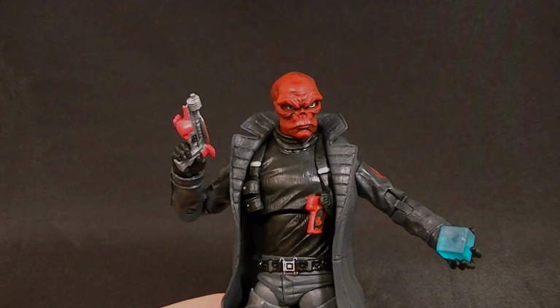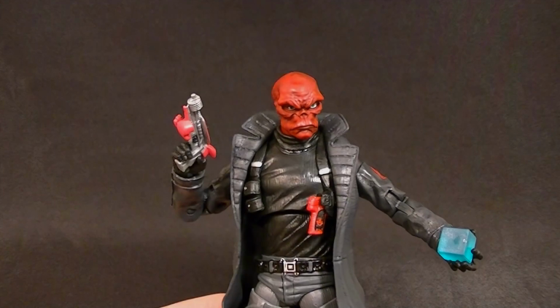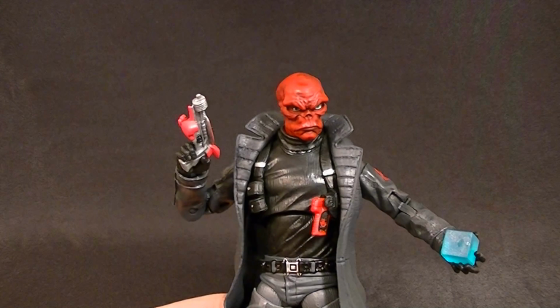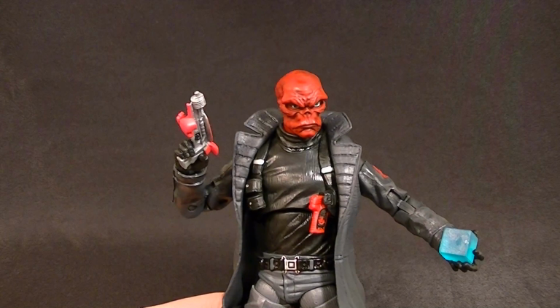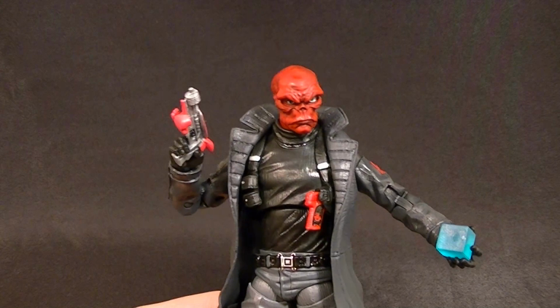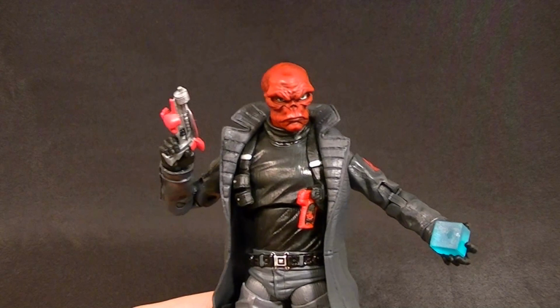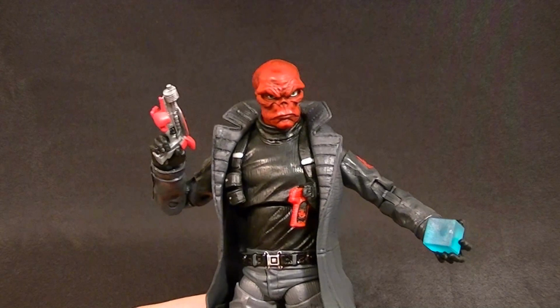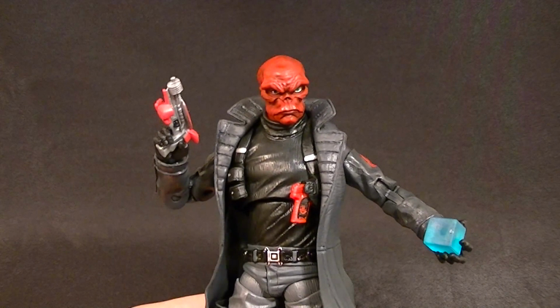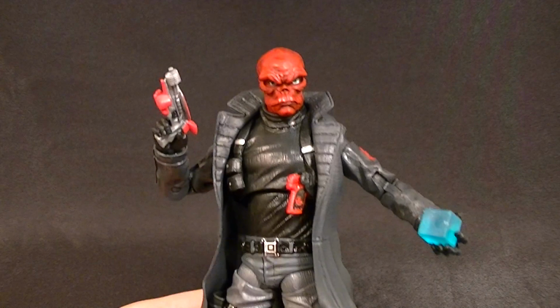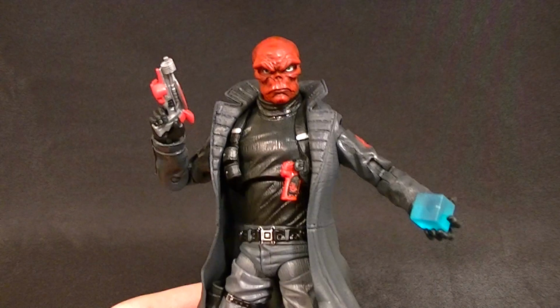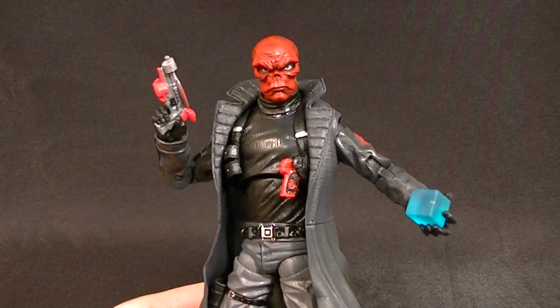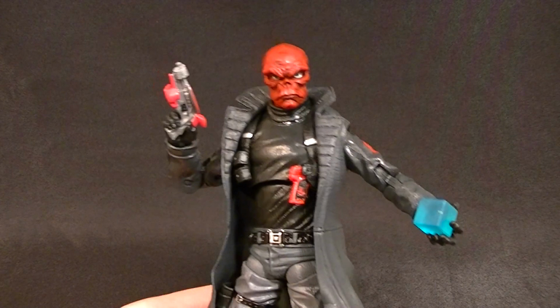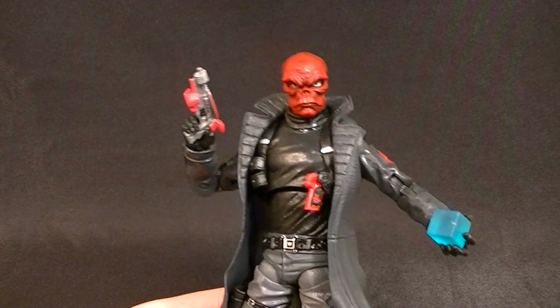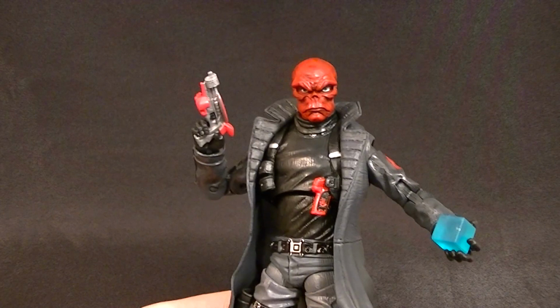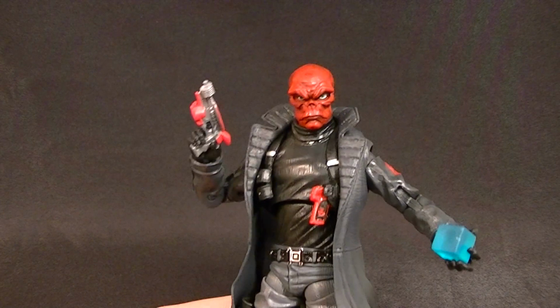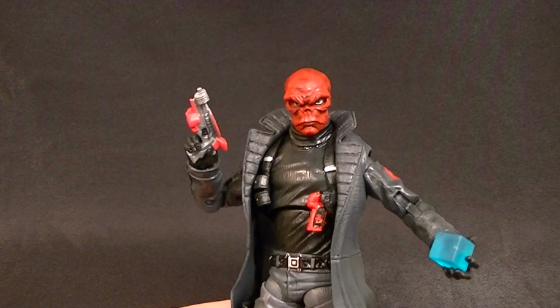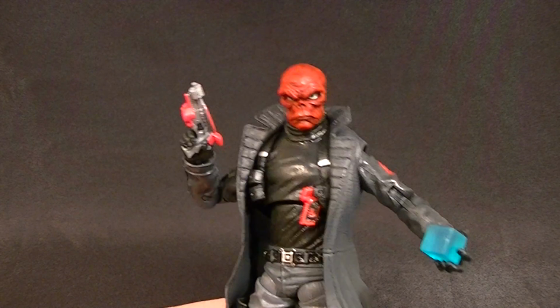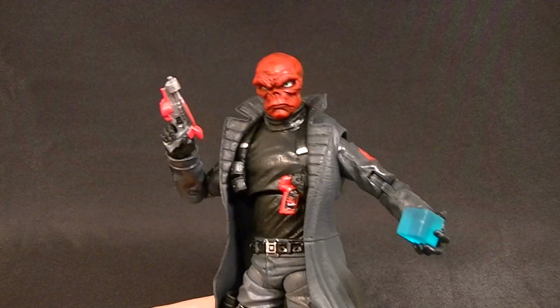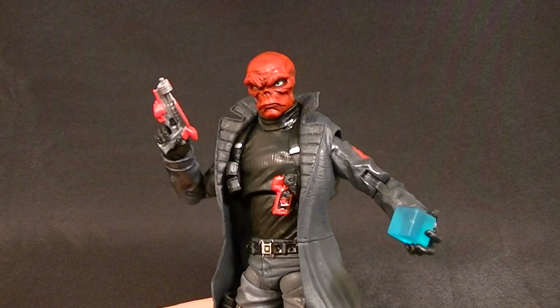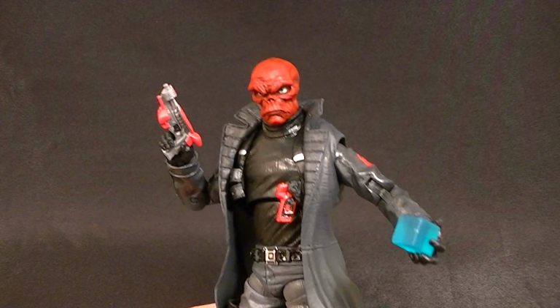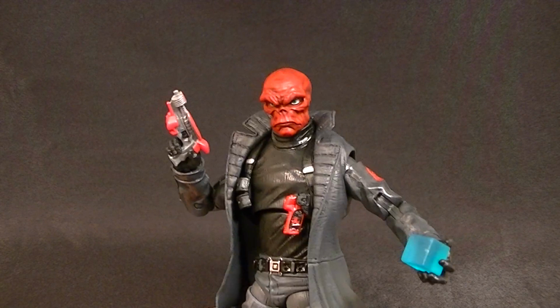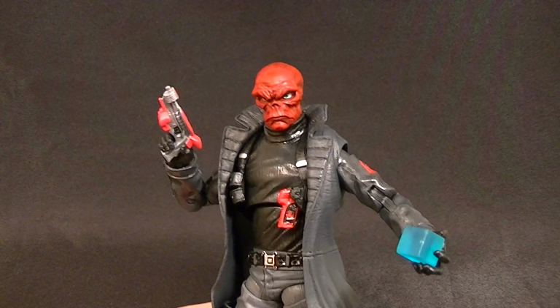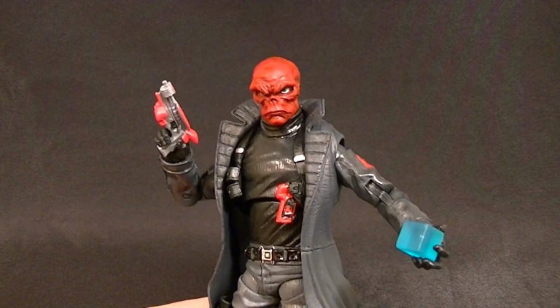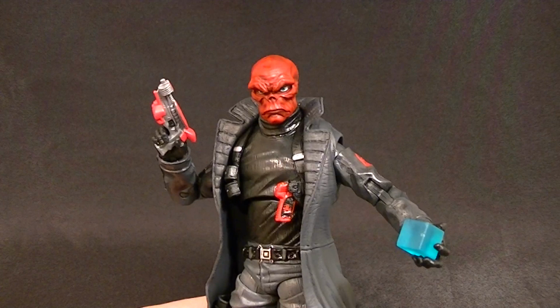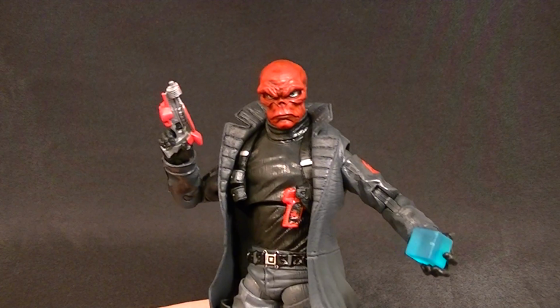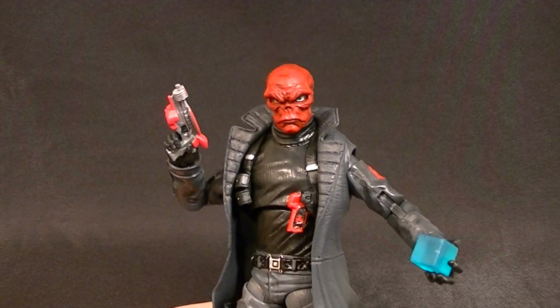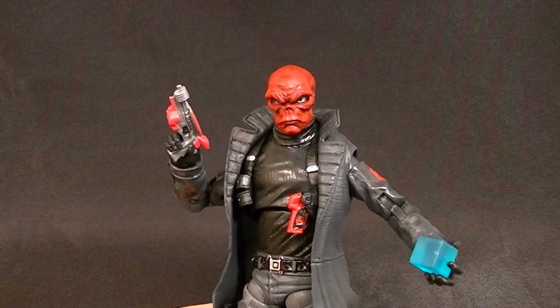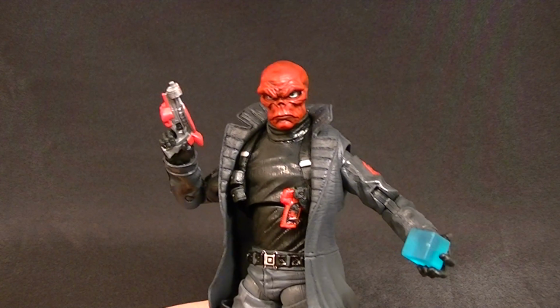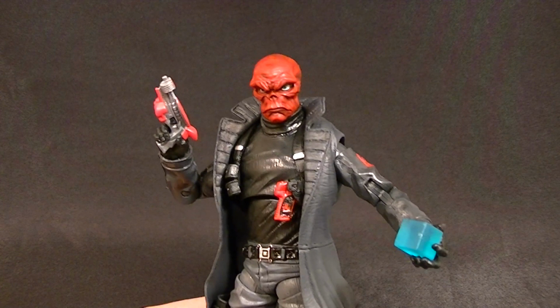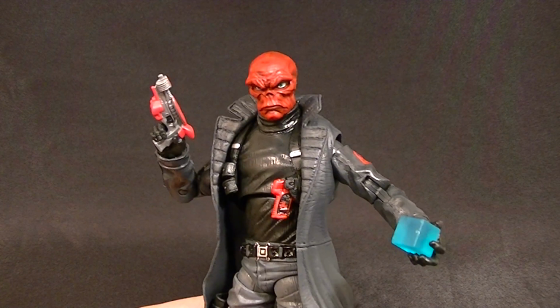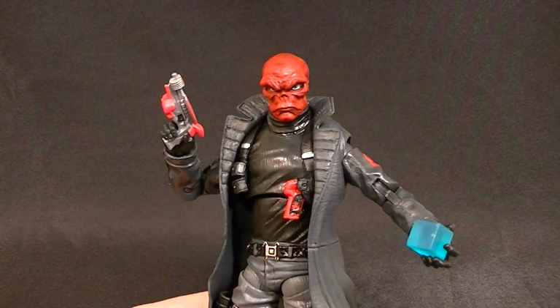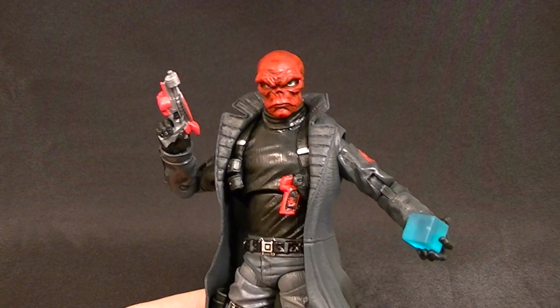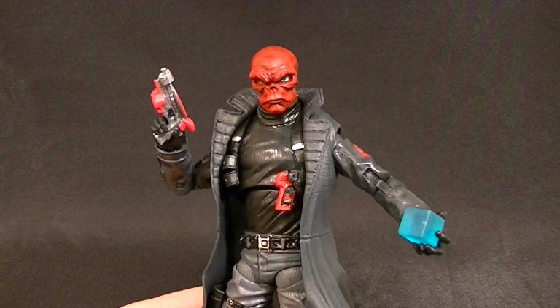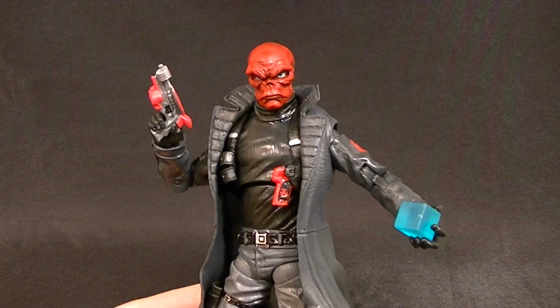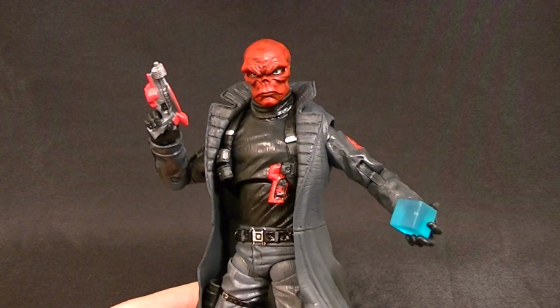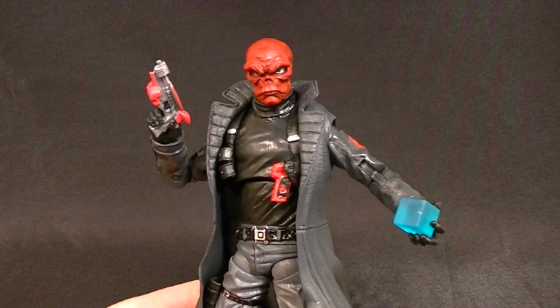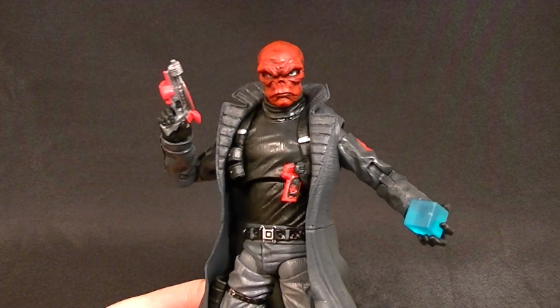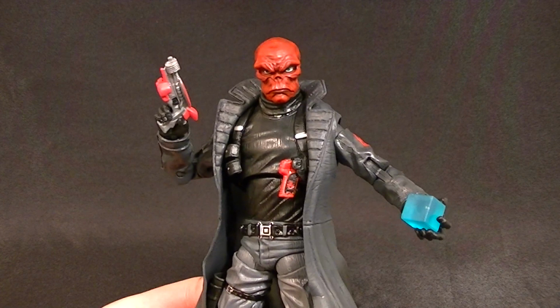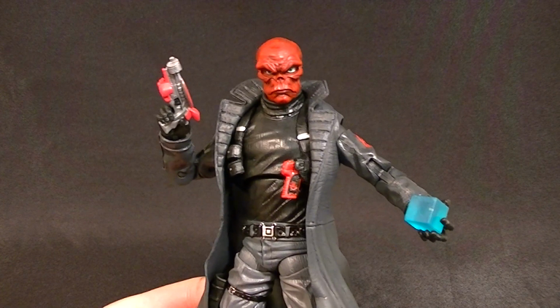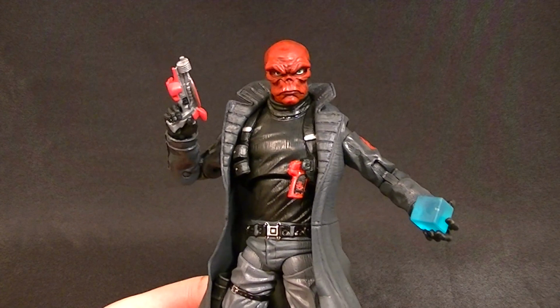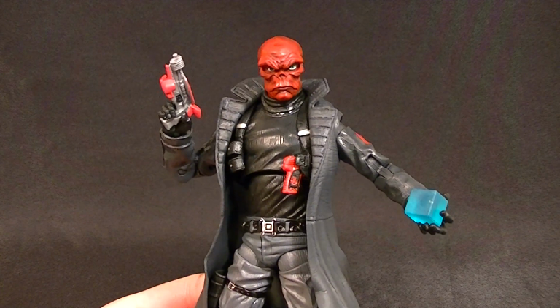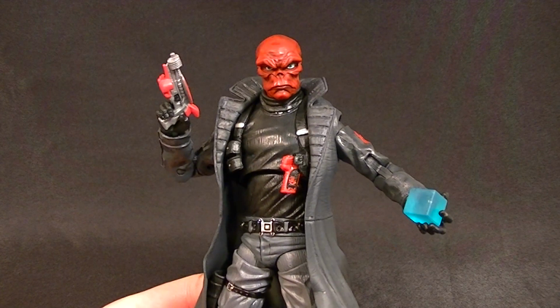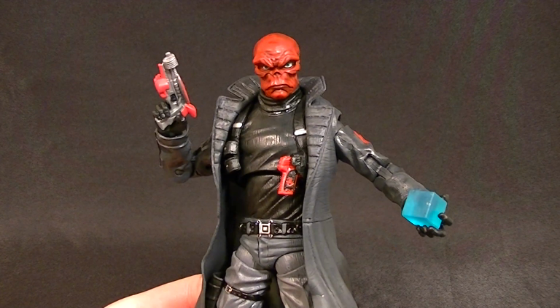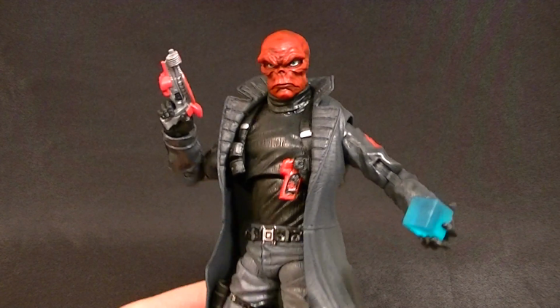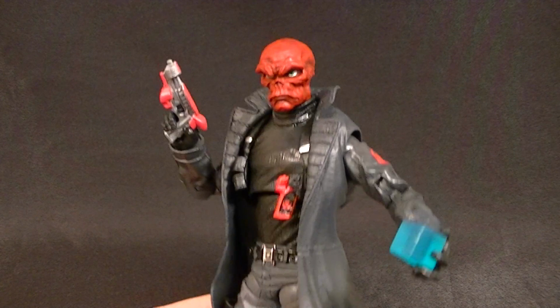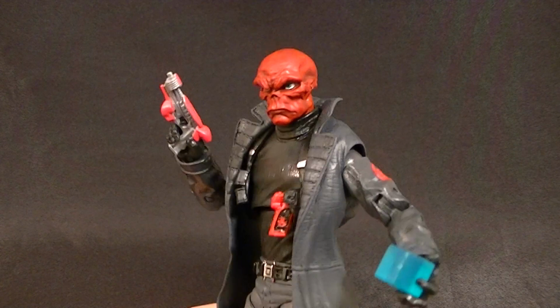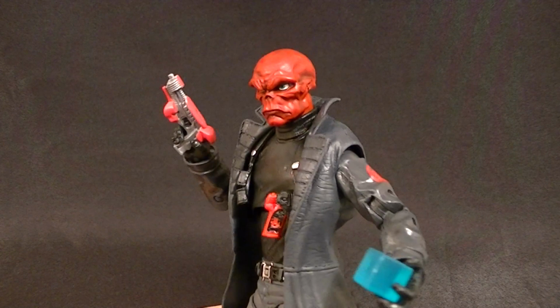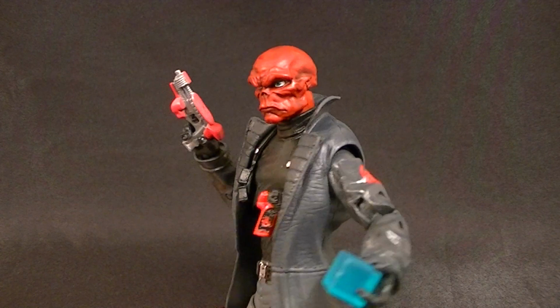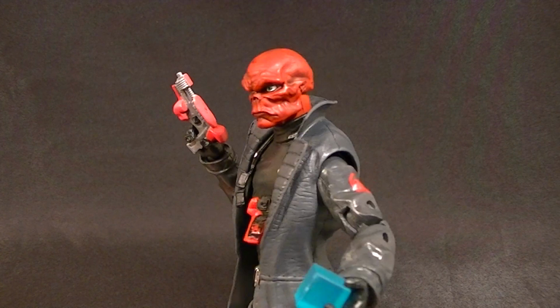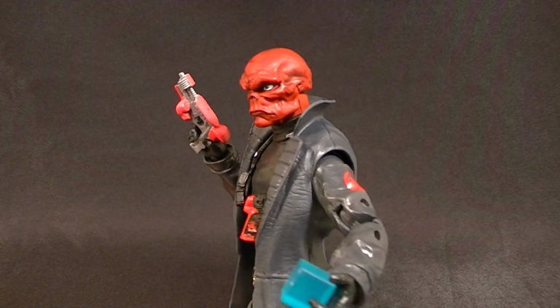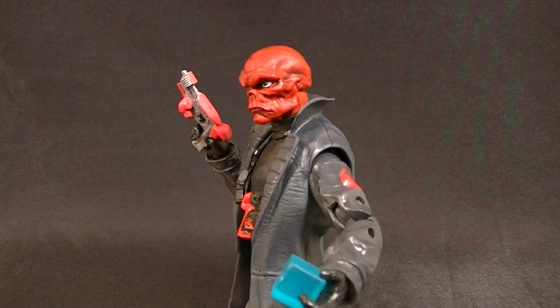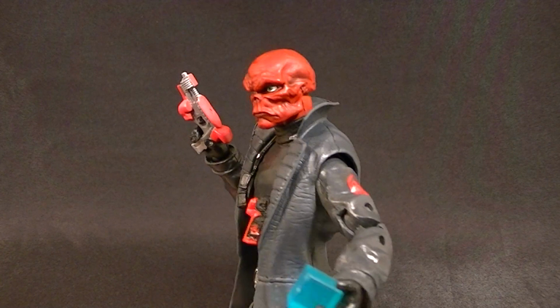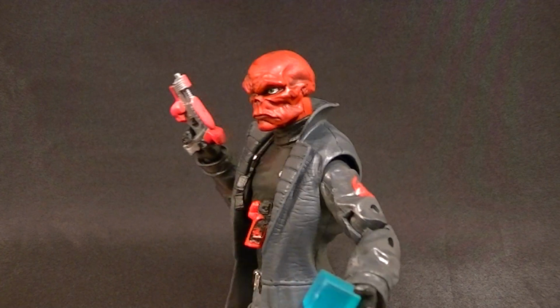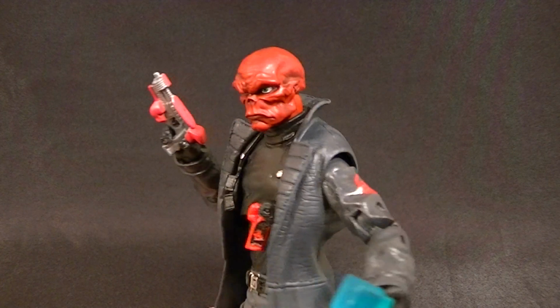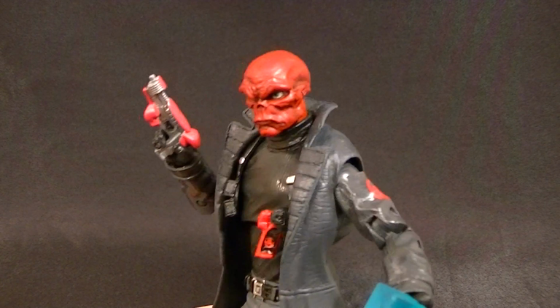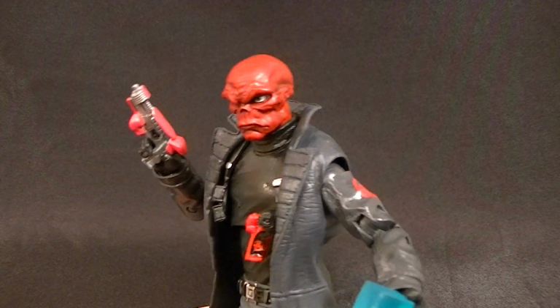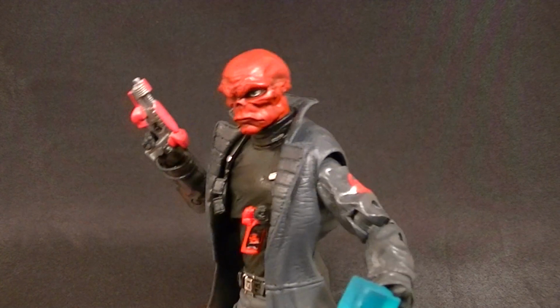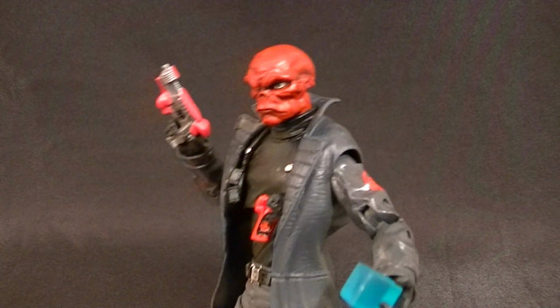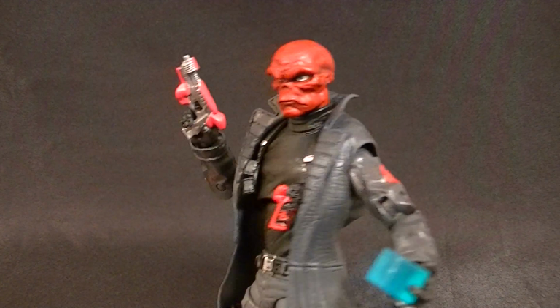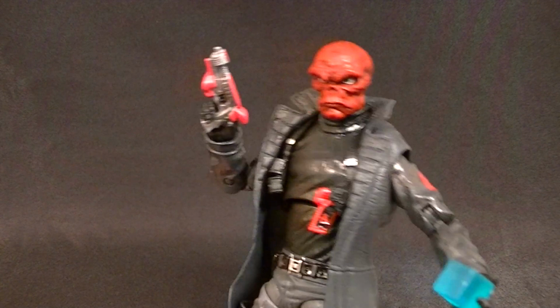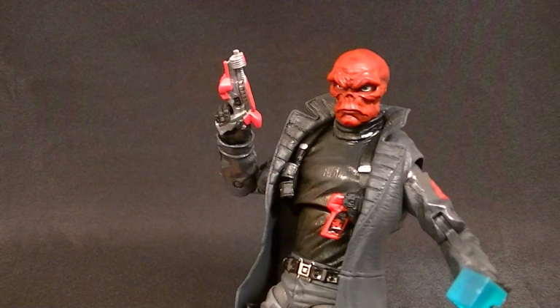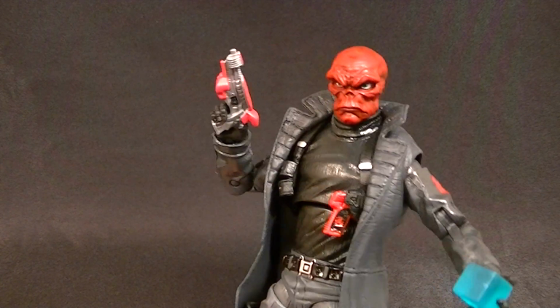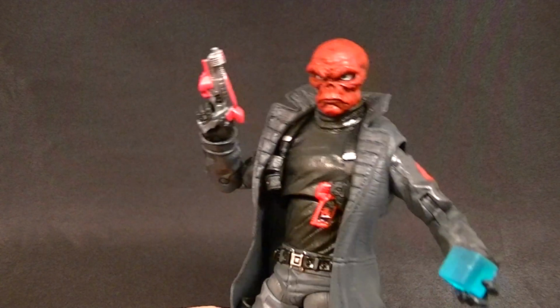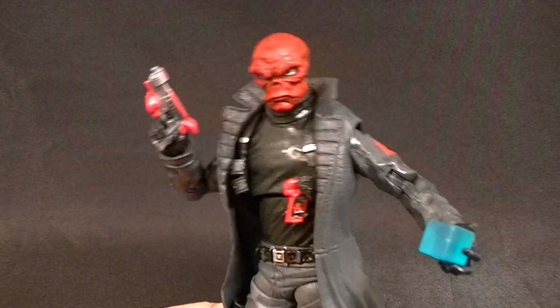Hey, how's it going guys? This is Anthony from Anthony's Customs, and for this review we are looking at the new Red Skull figure.